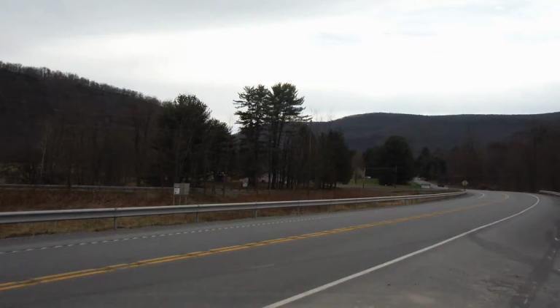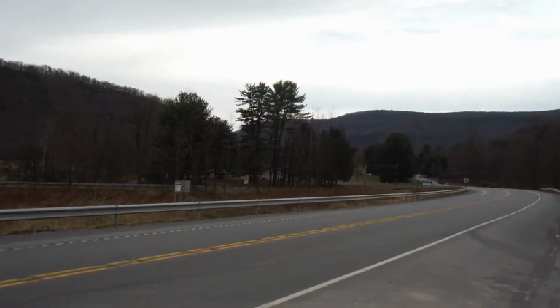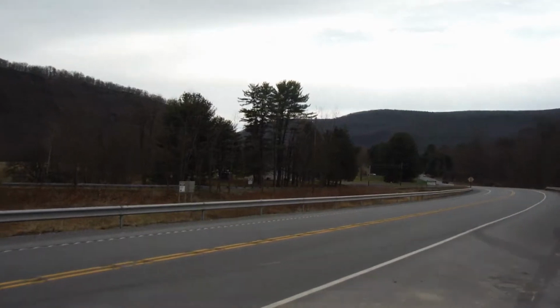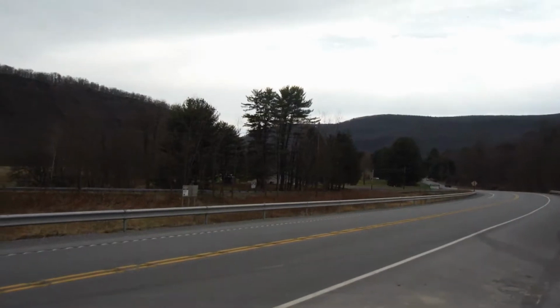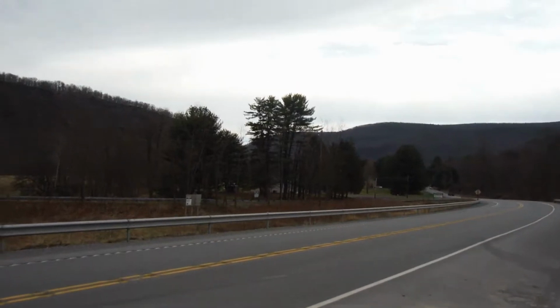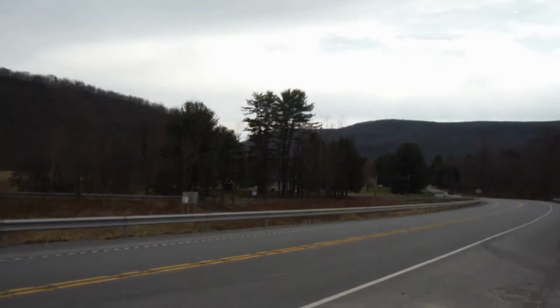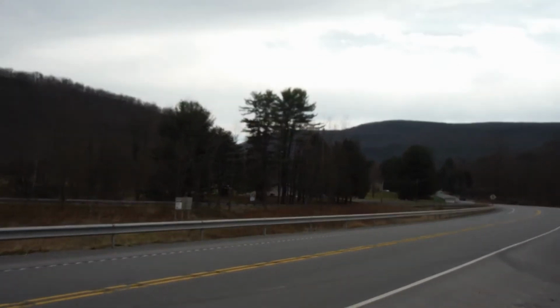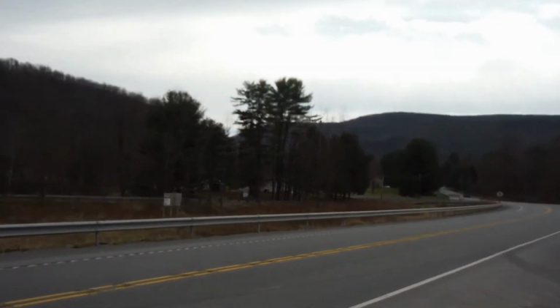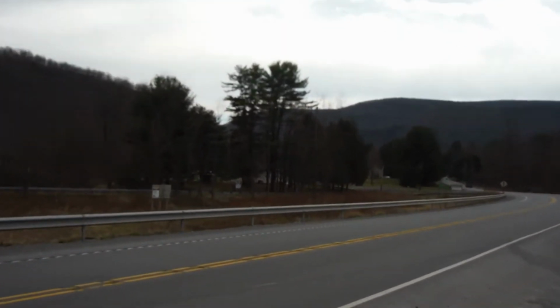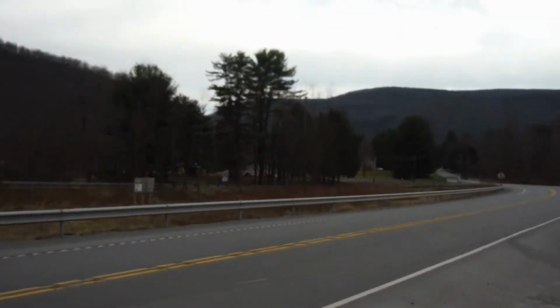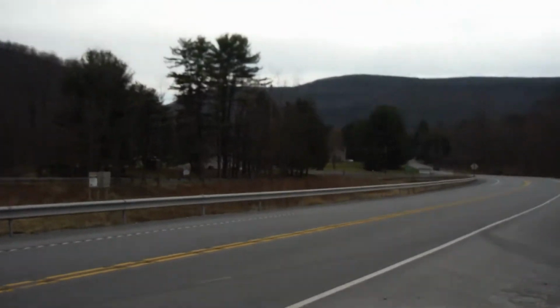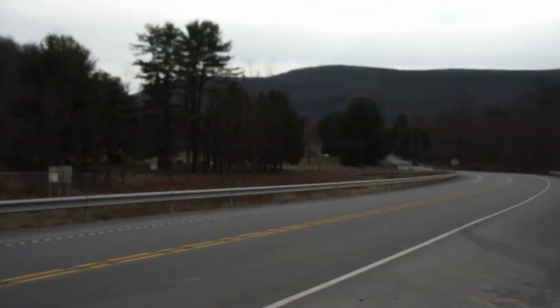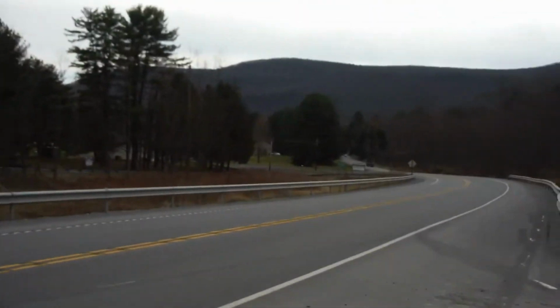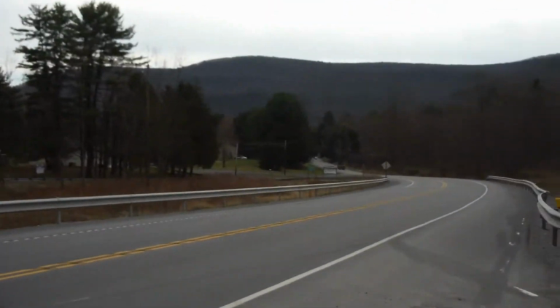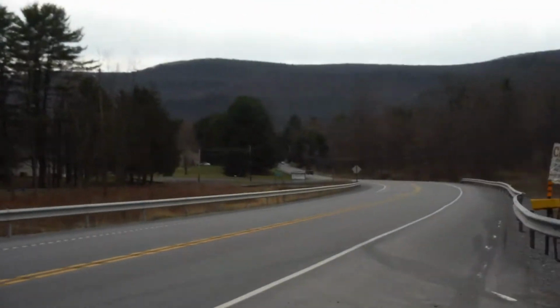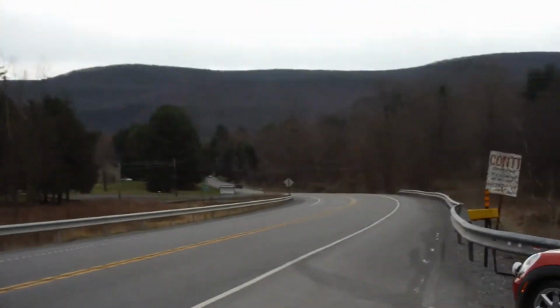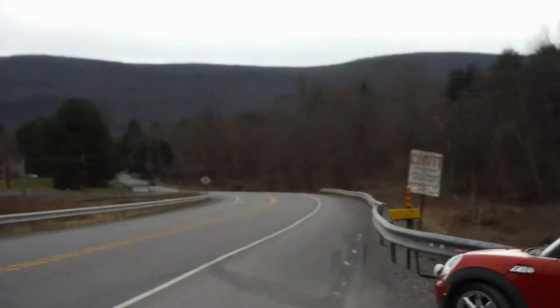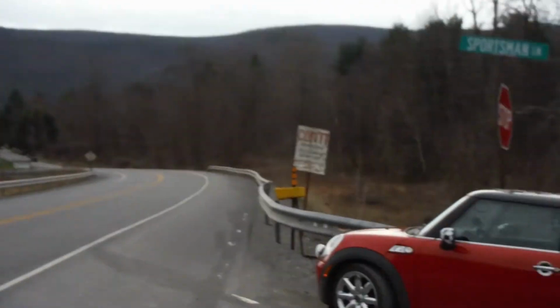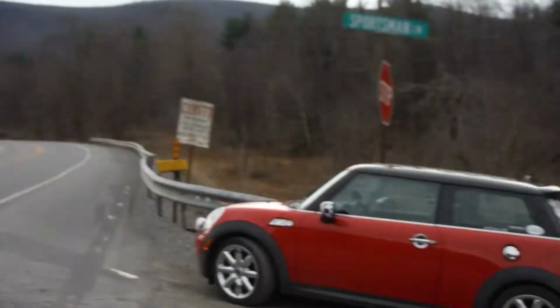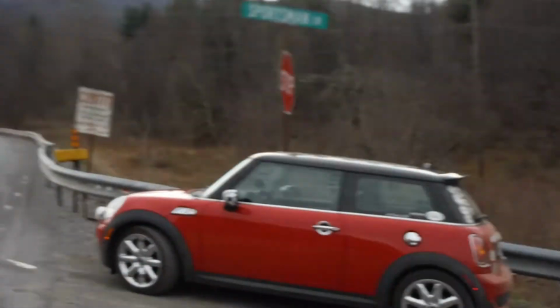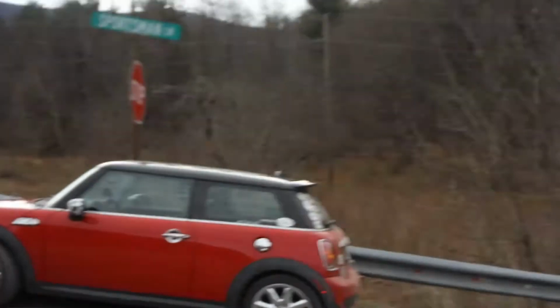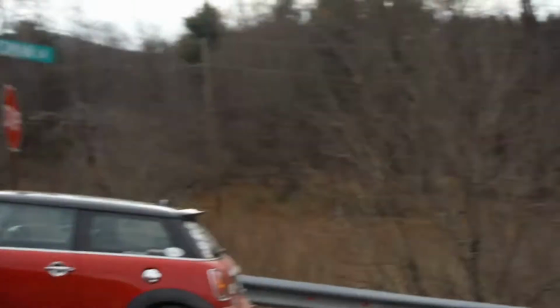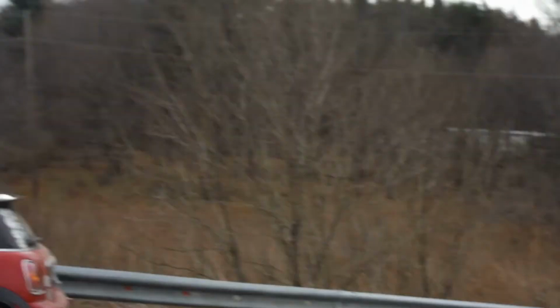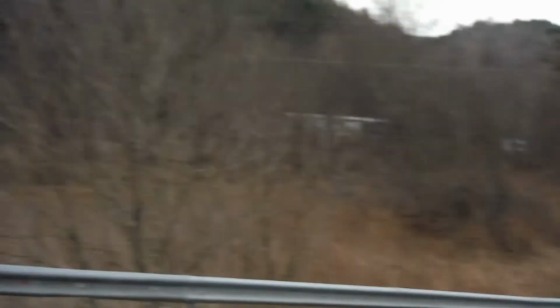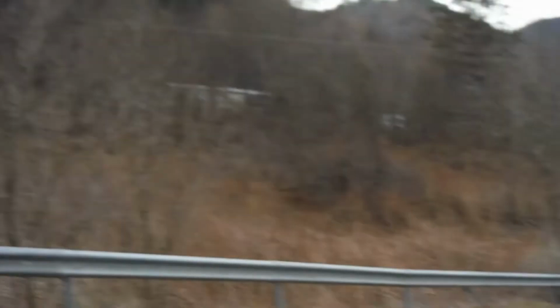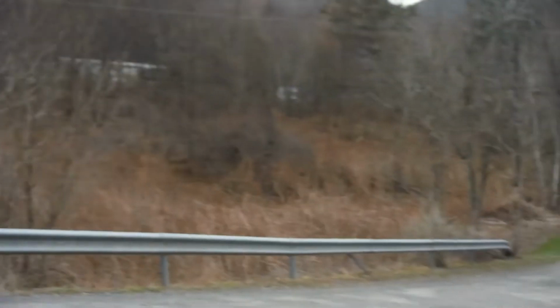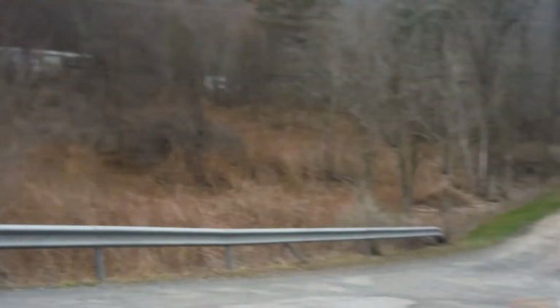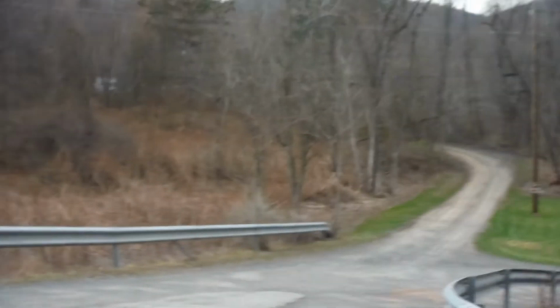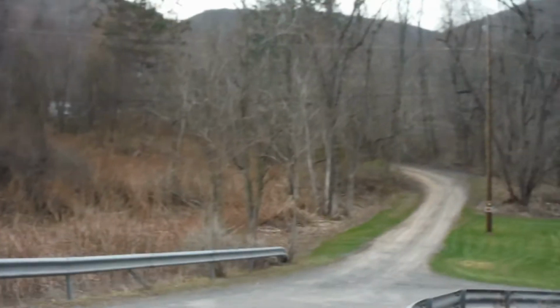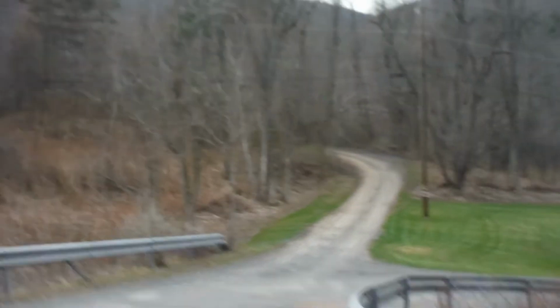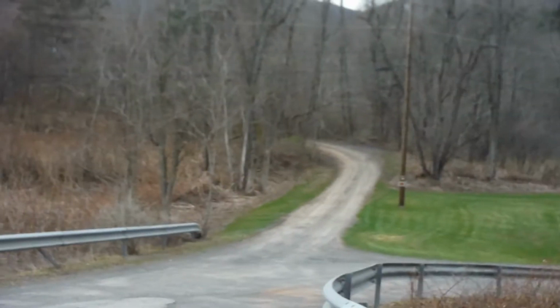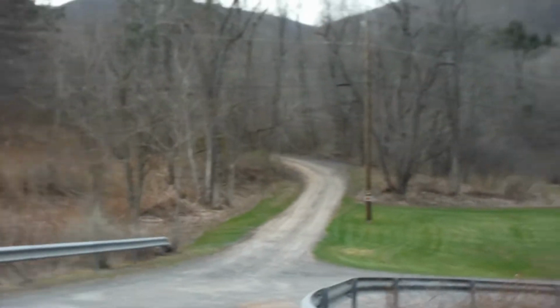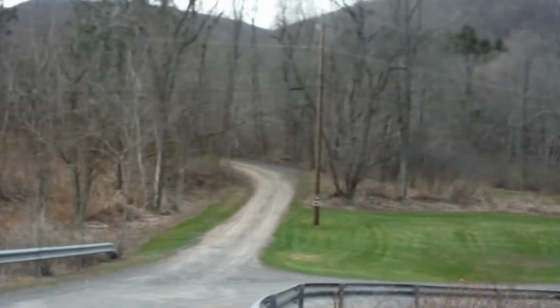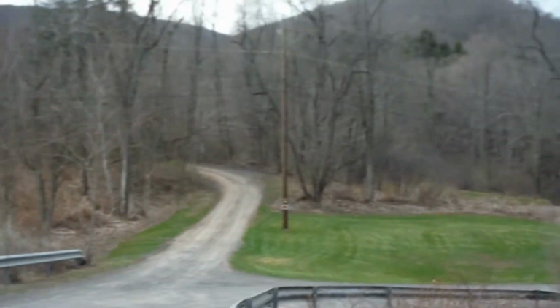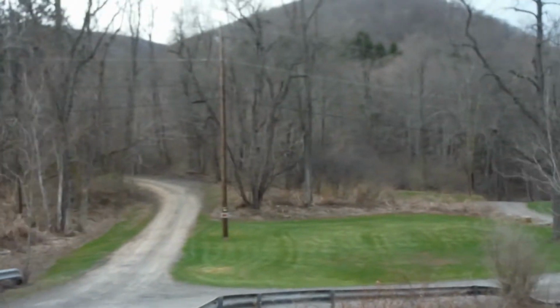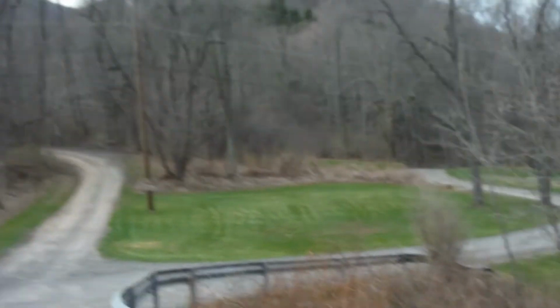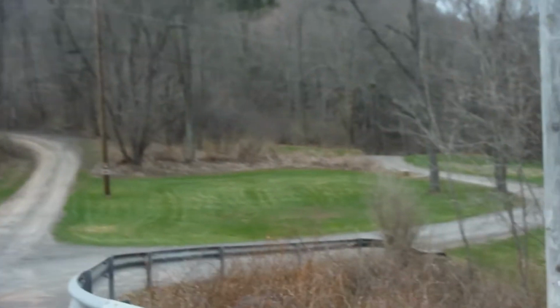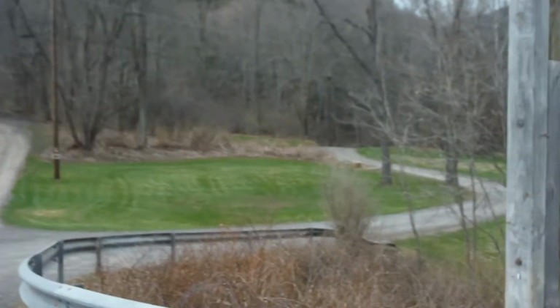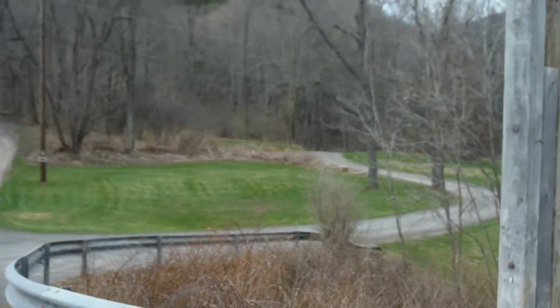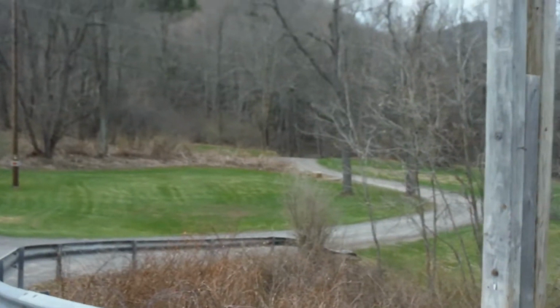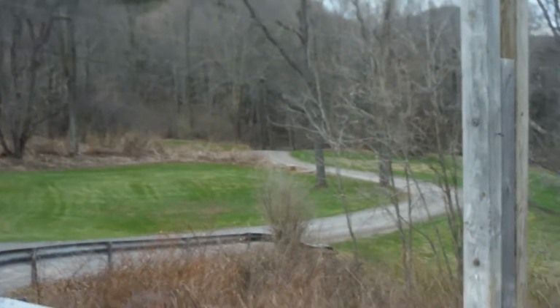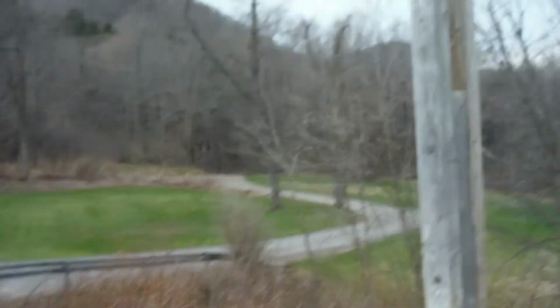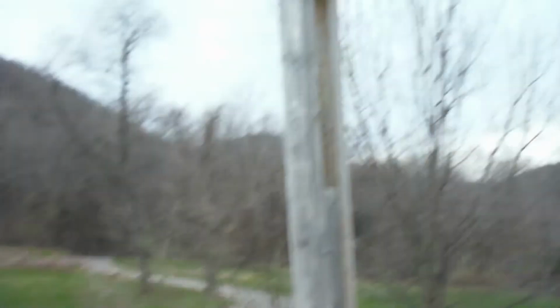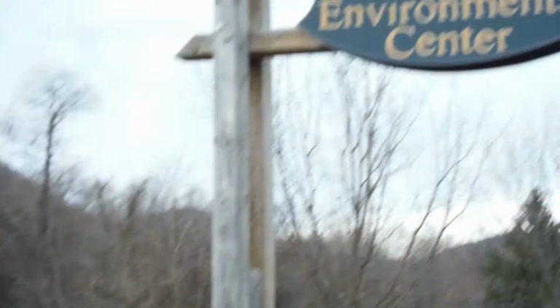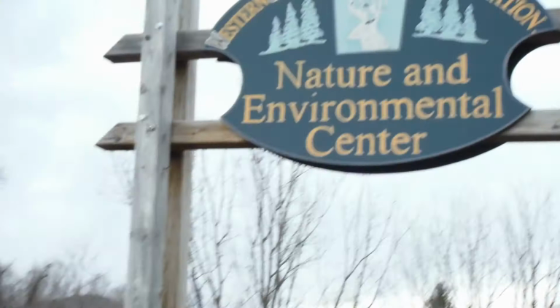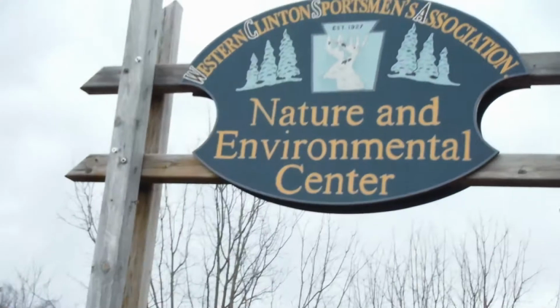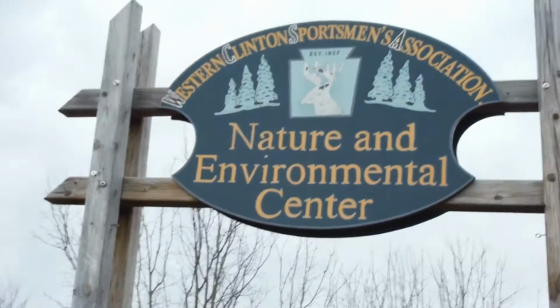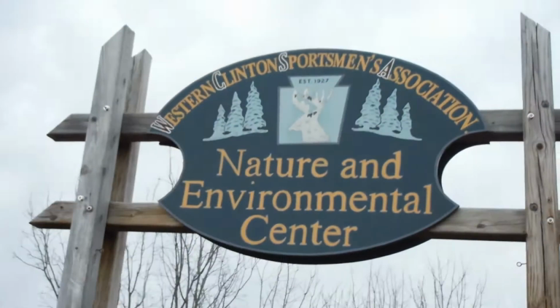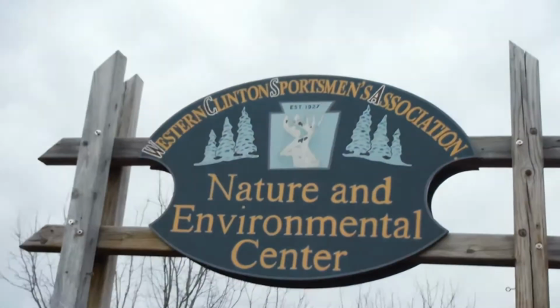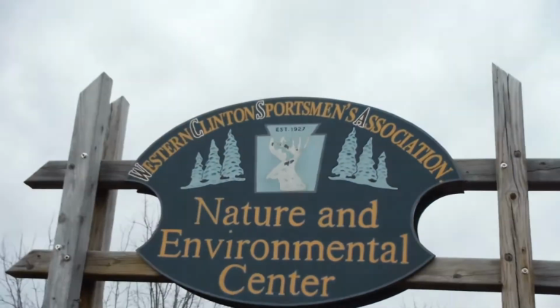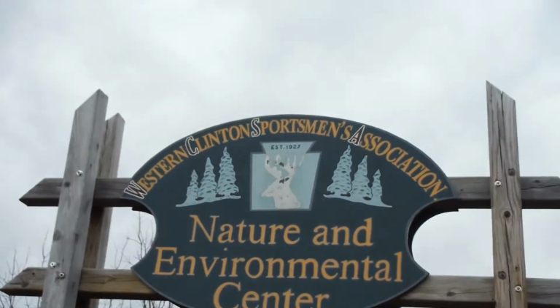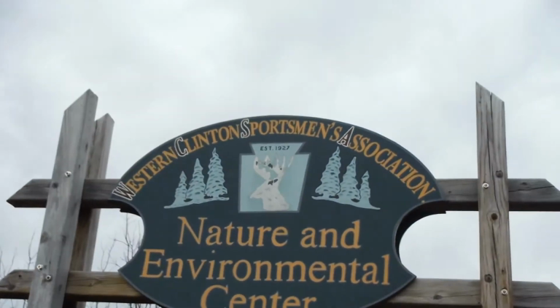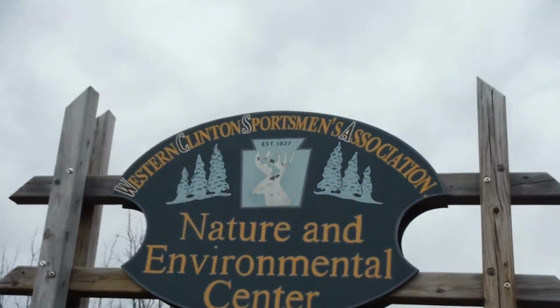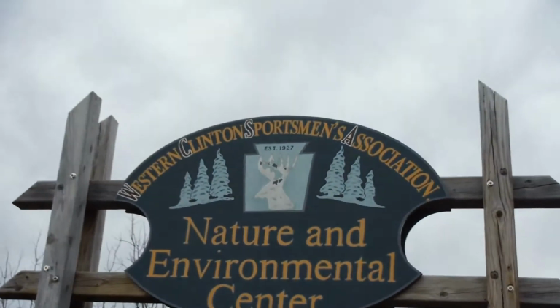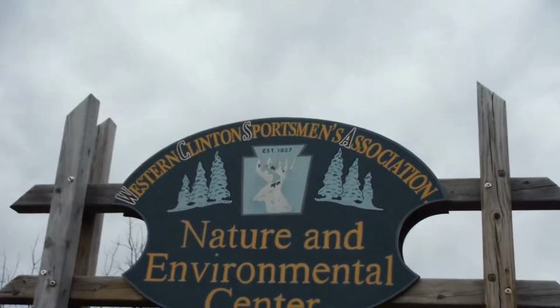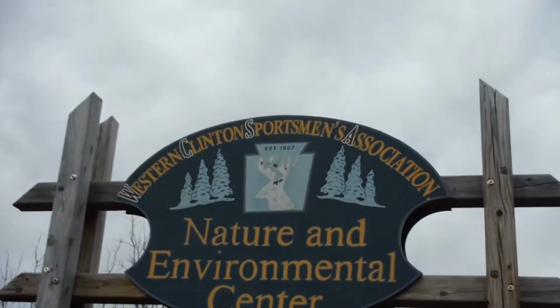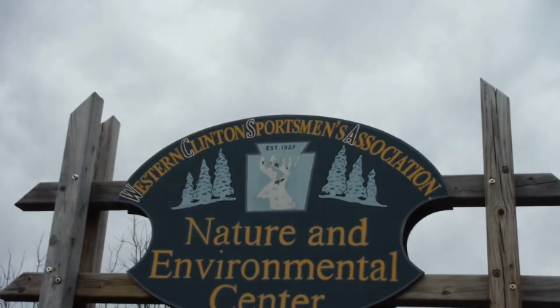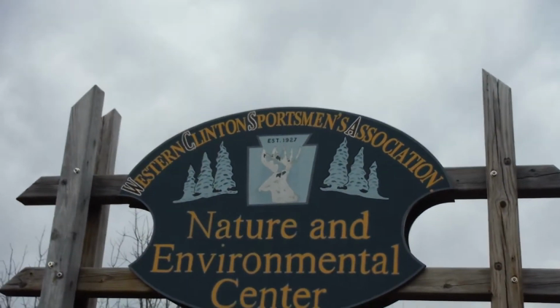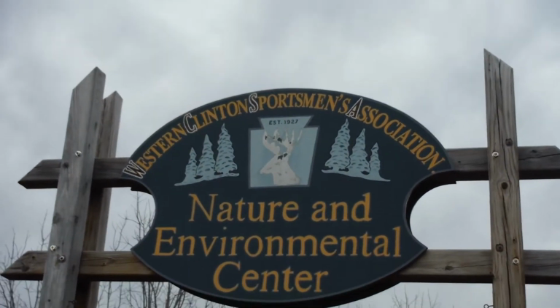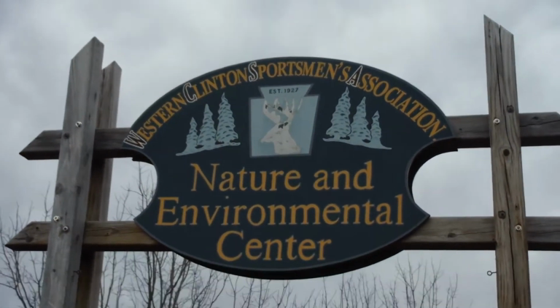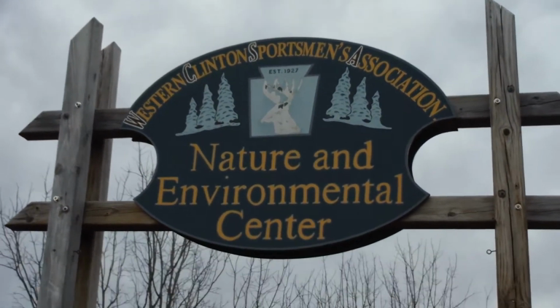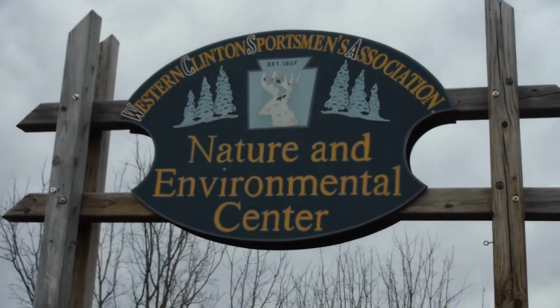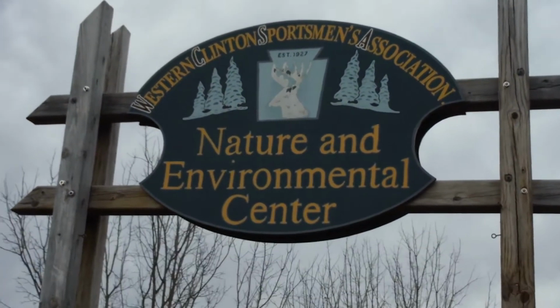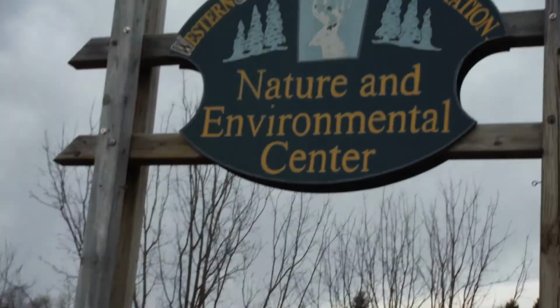It's a quick video on the High-Native View Challenge here. We'll start back this little road here by the Western Clinton Sportsman's Association.